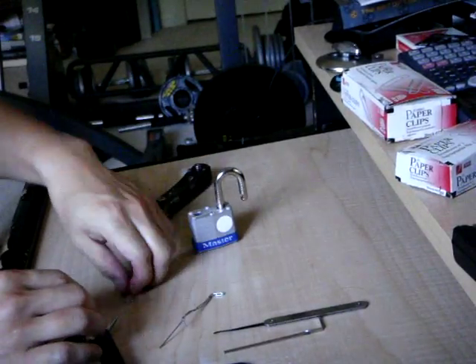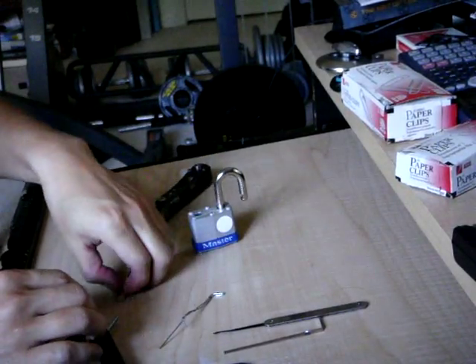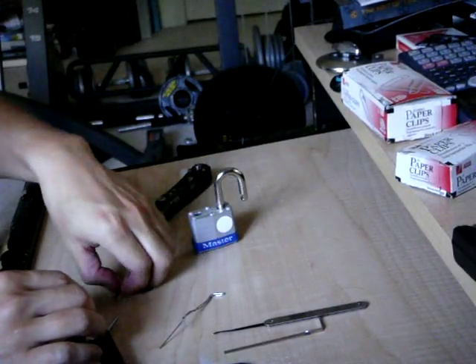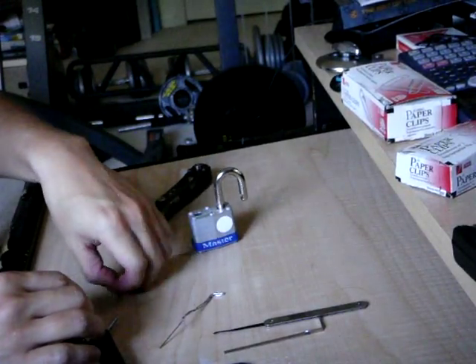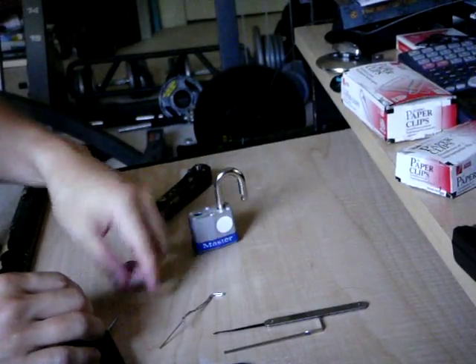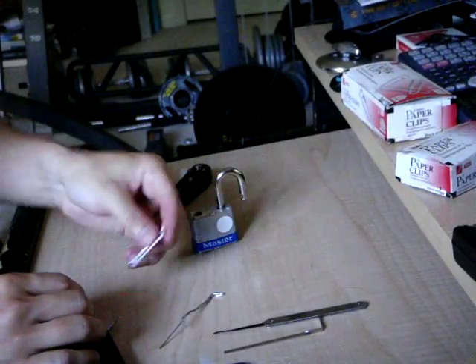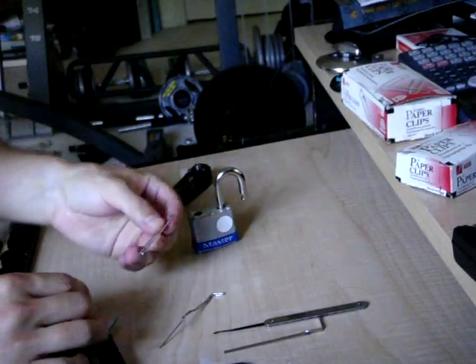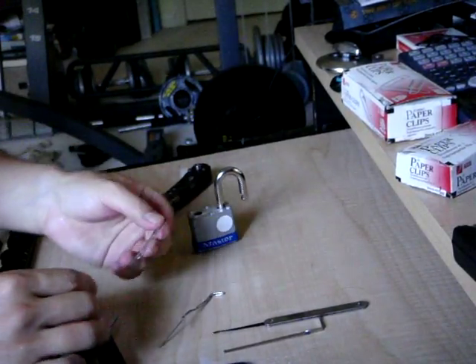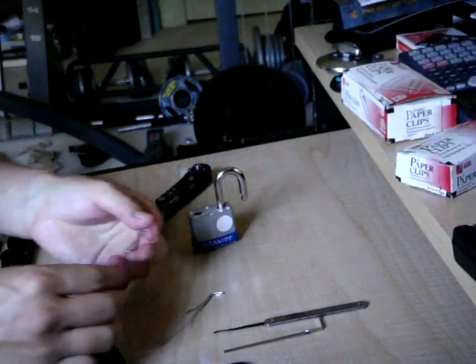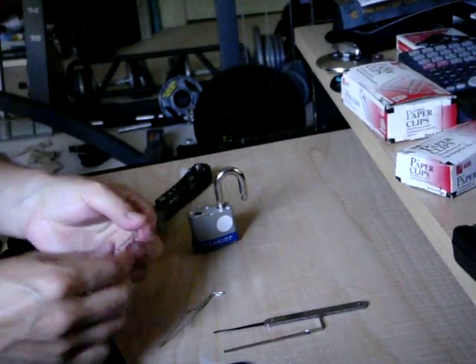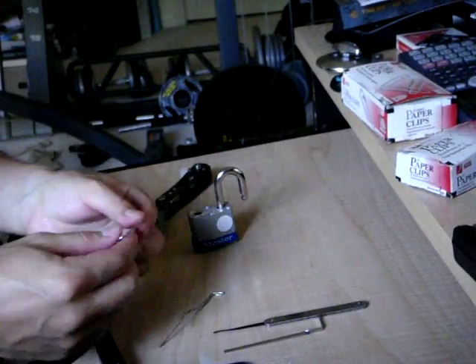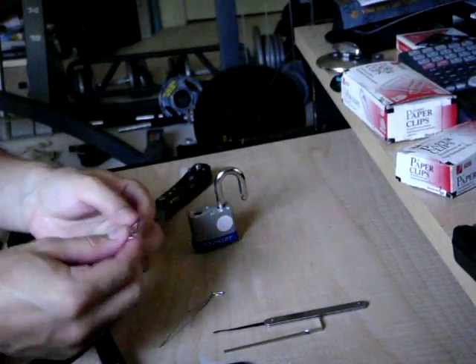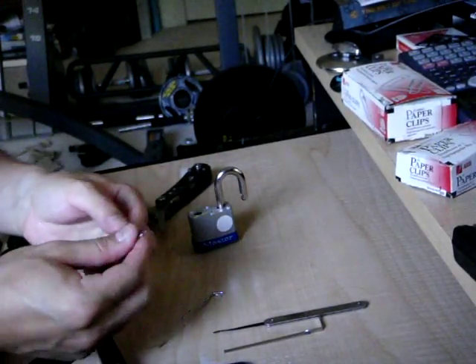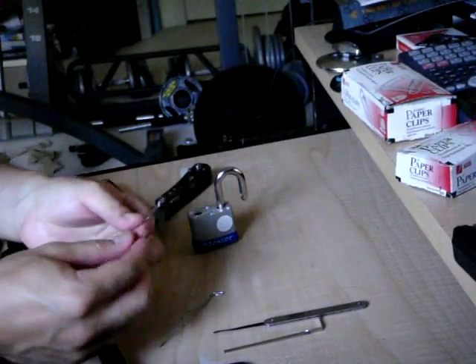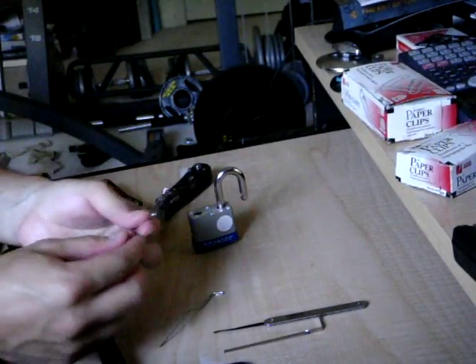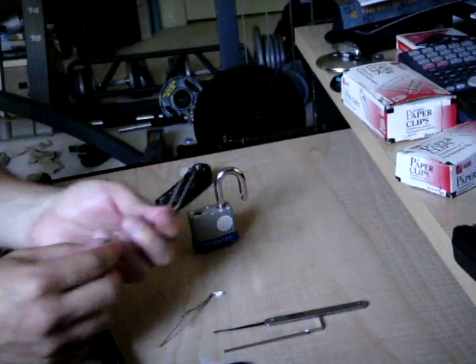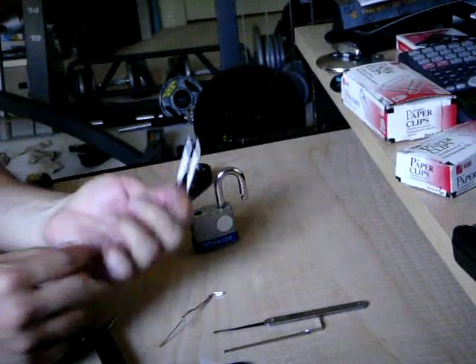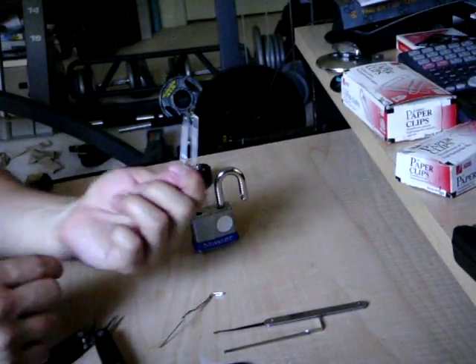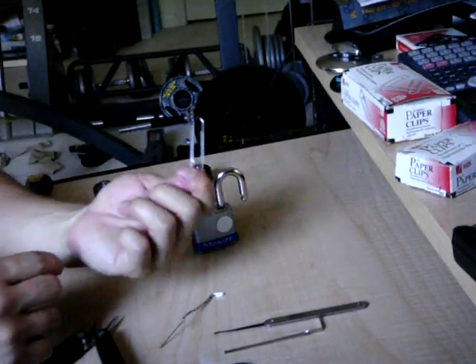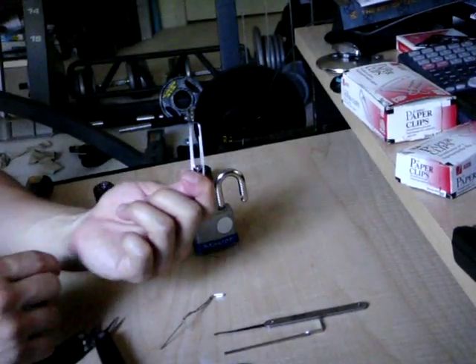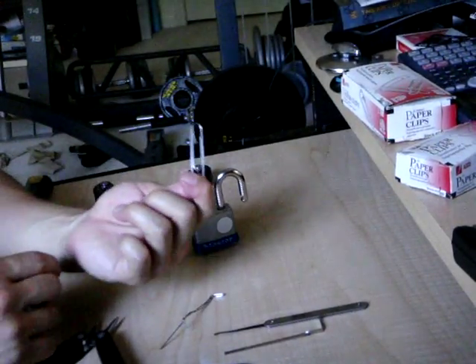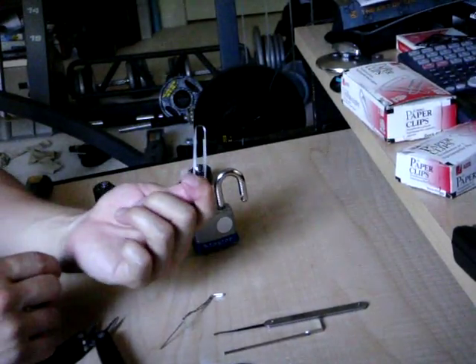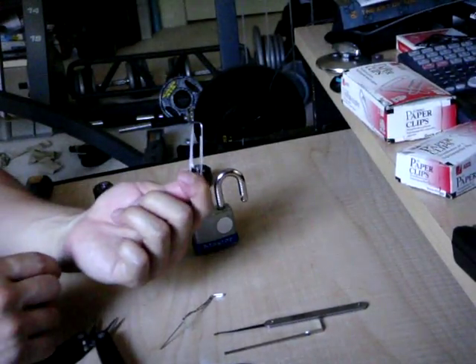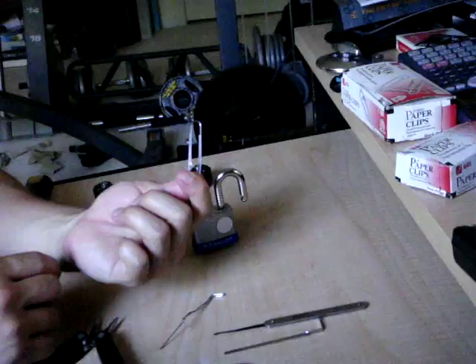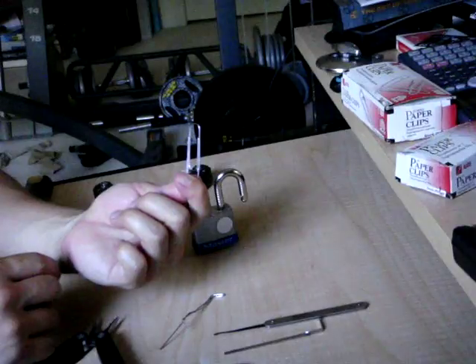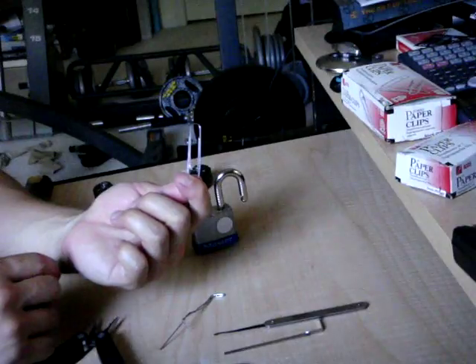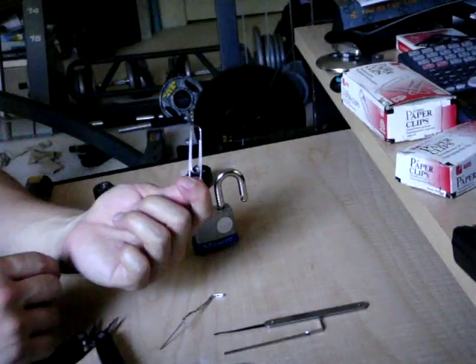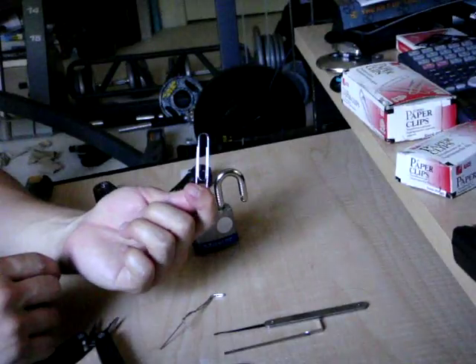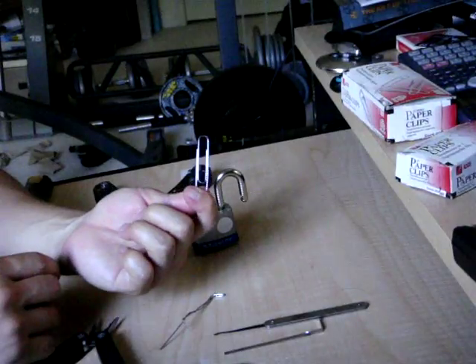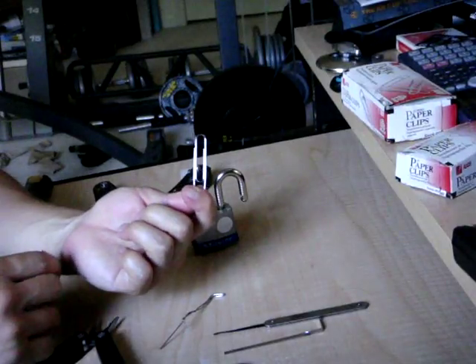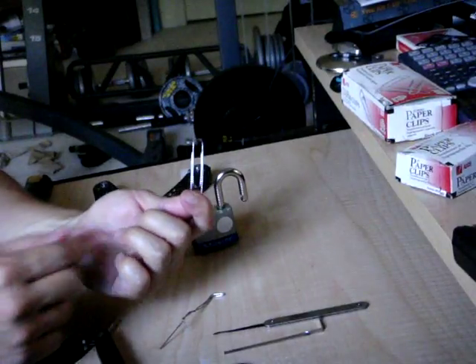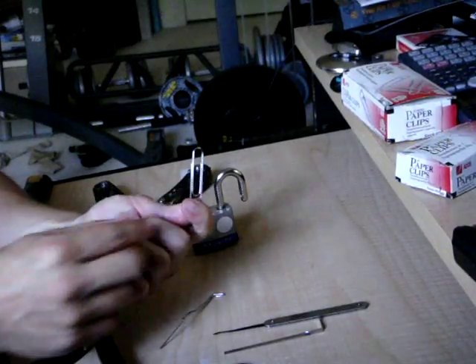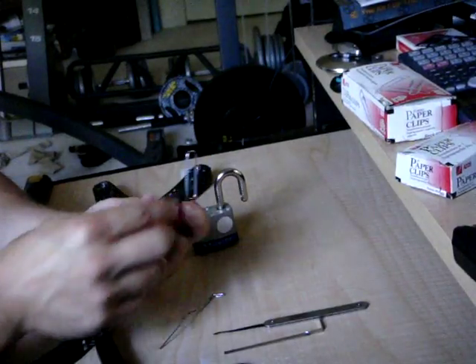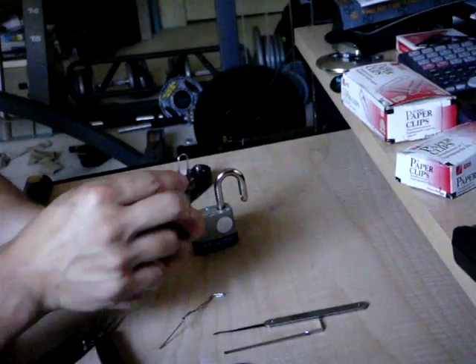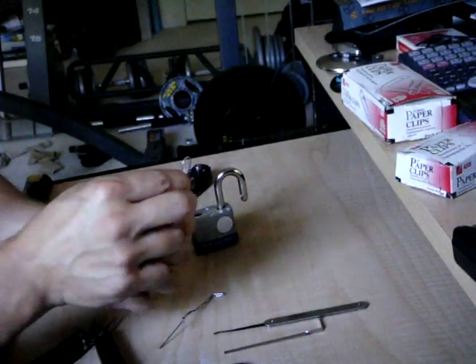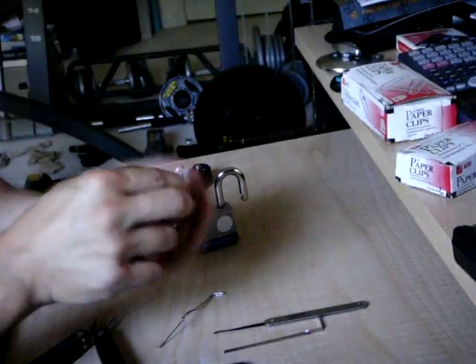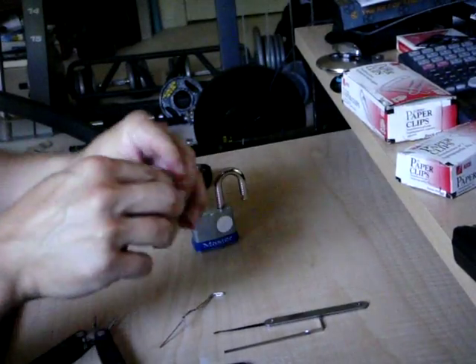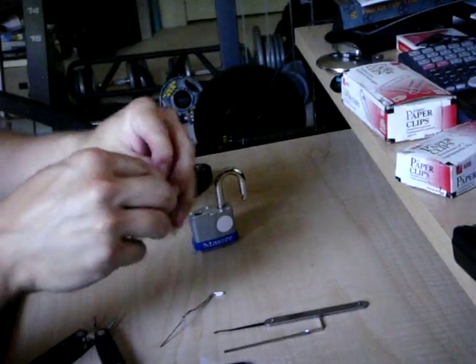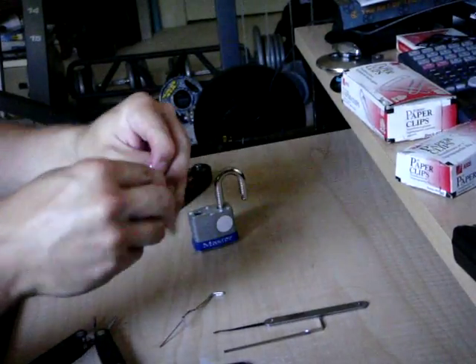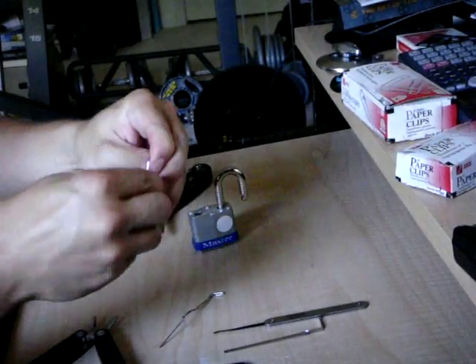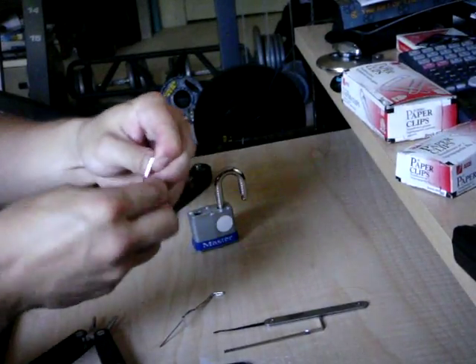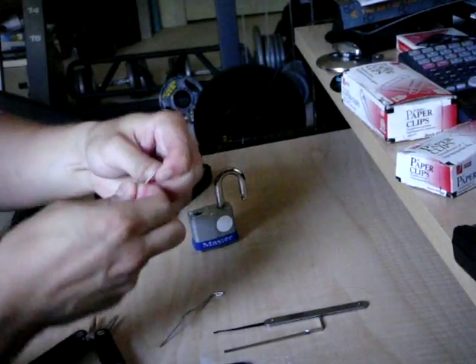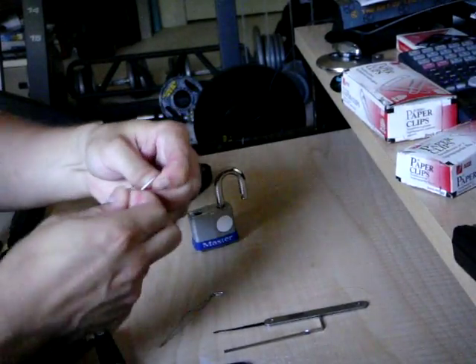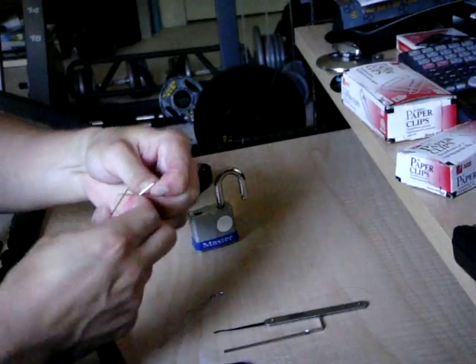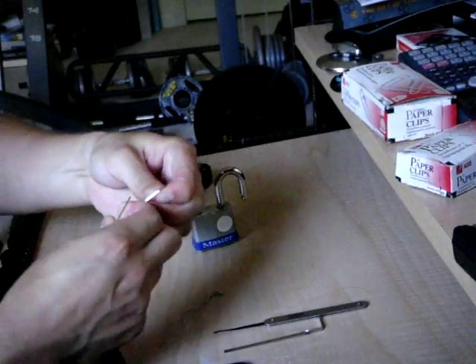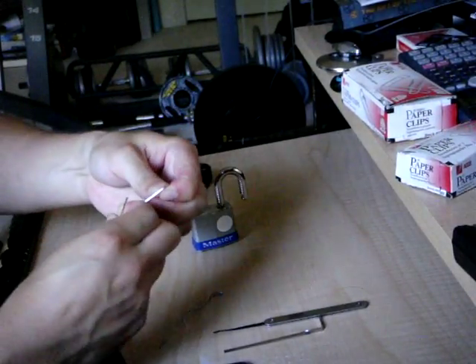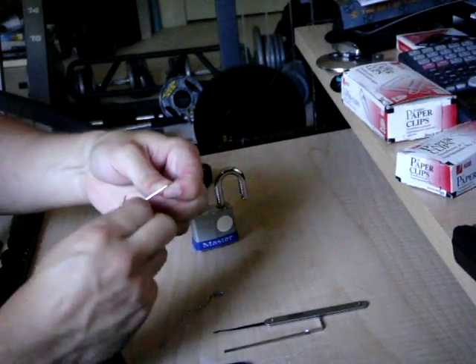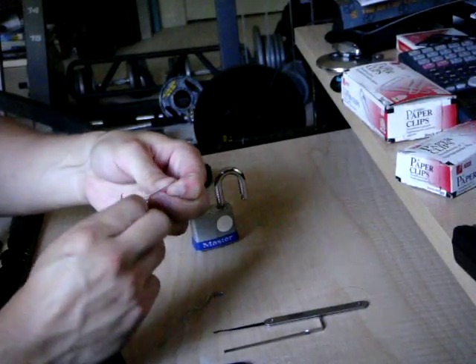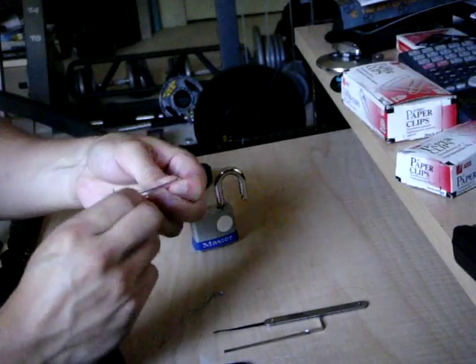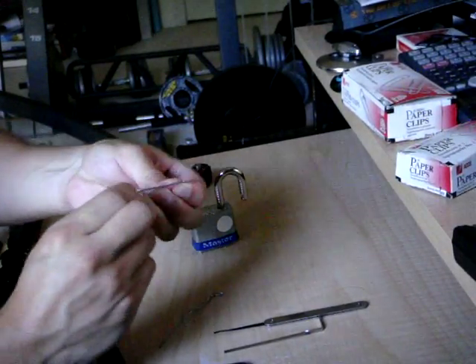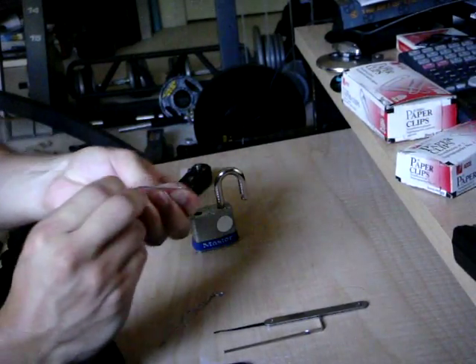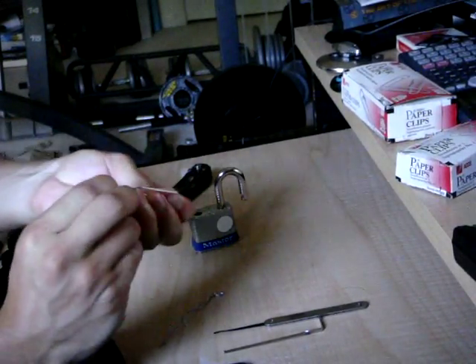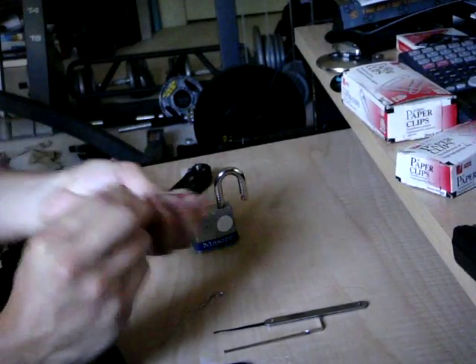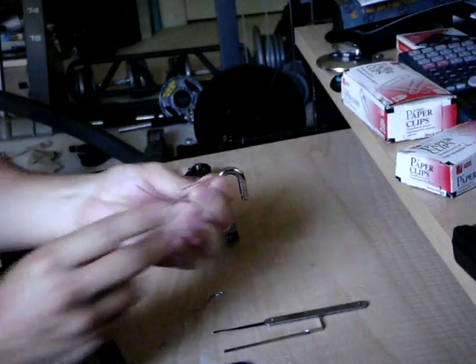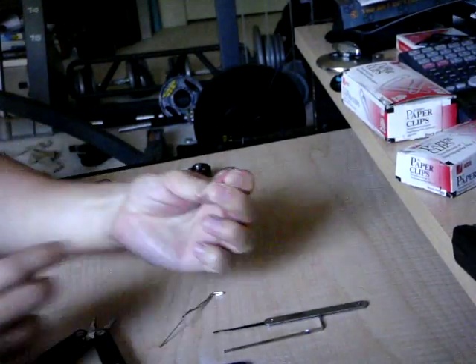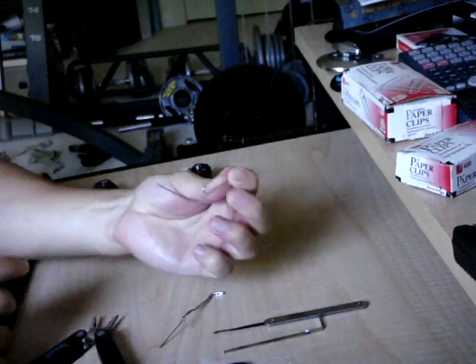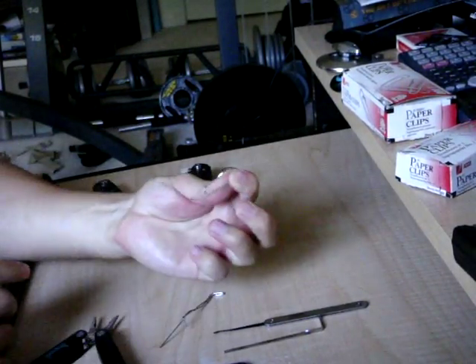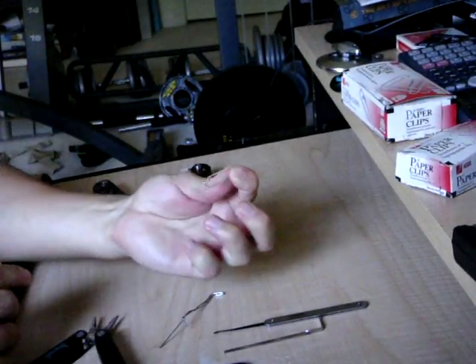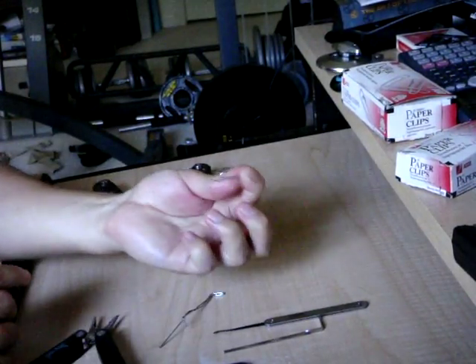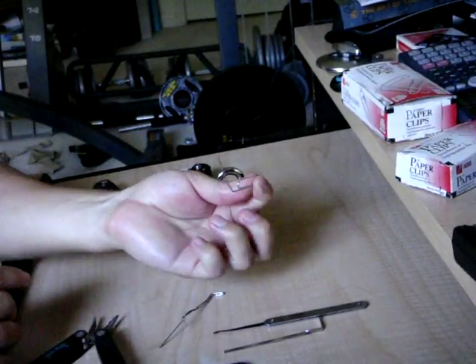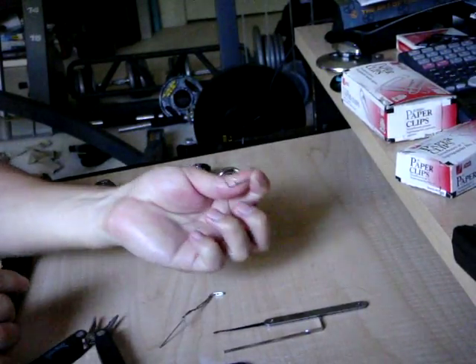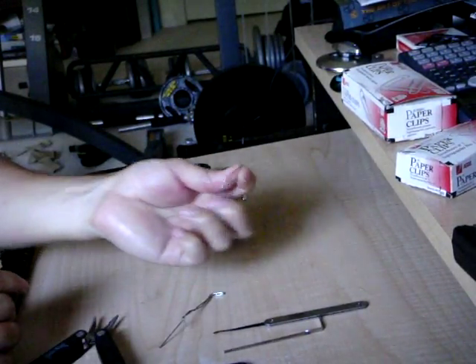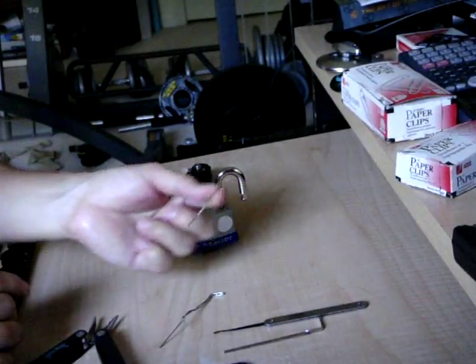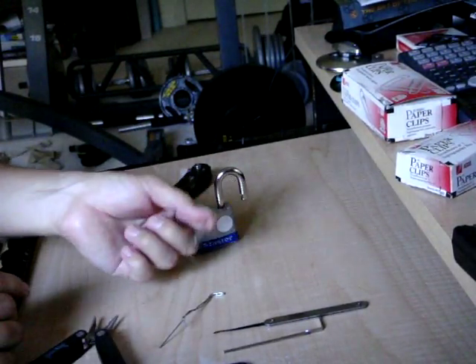Now we make the pick. To make the pick it's a lot simpler — you just take your jumbo paper clip and open it up like that. You're good to go.